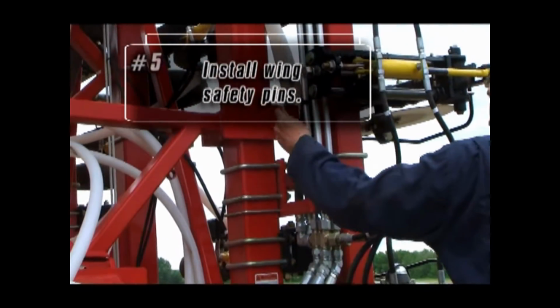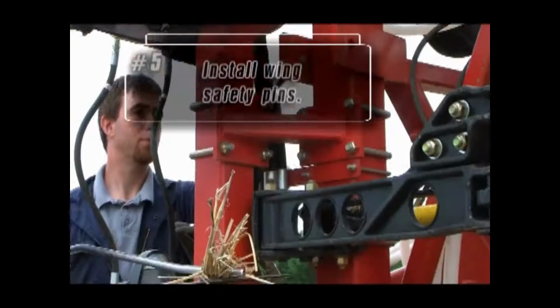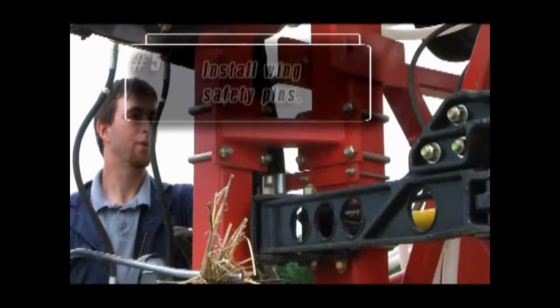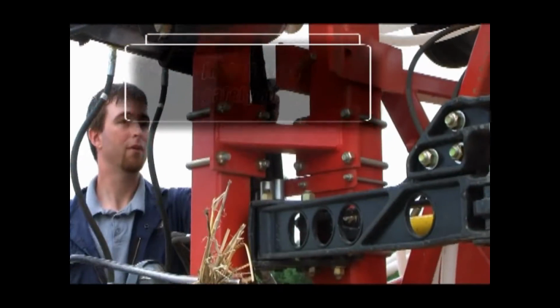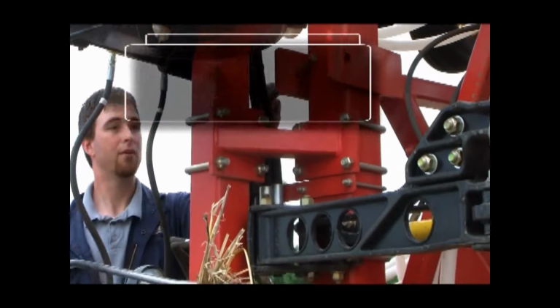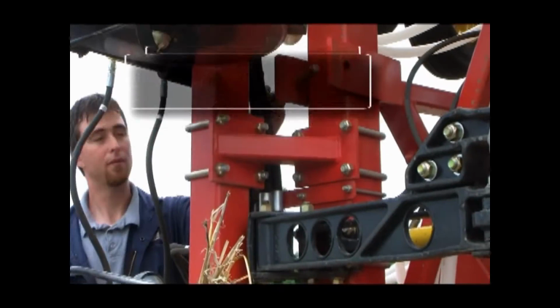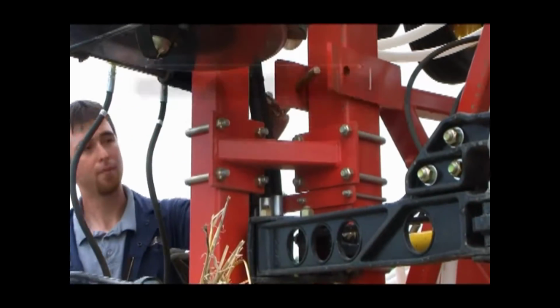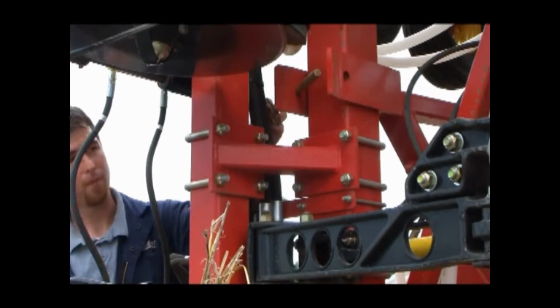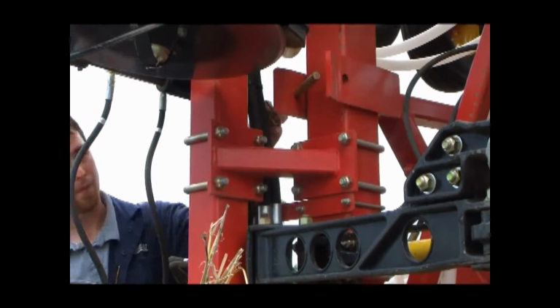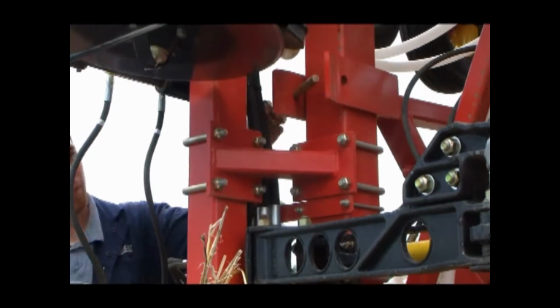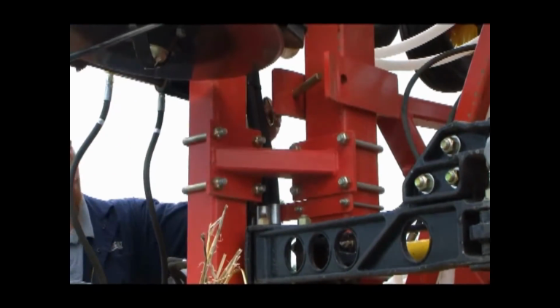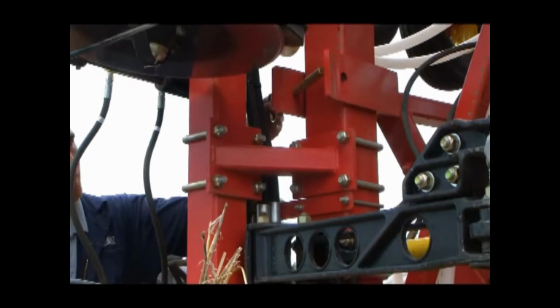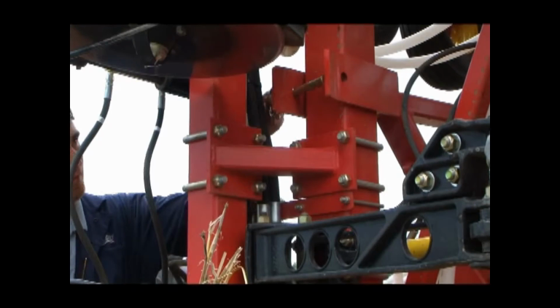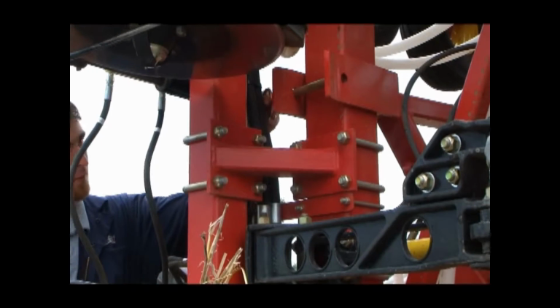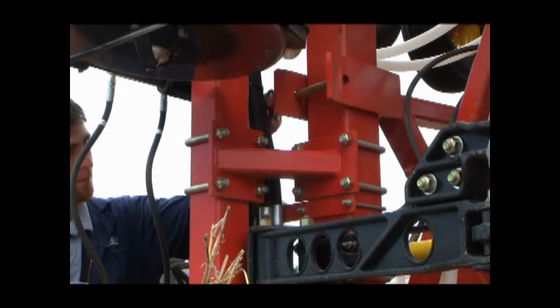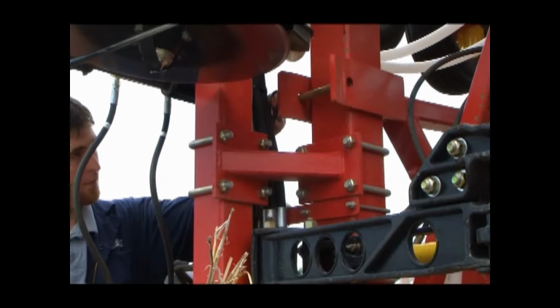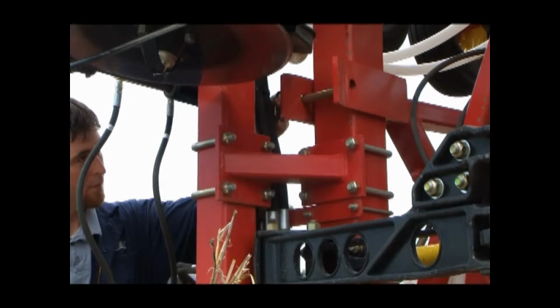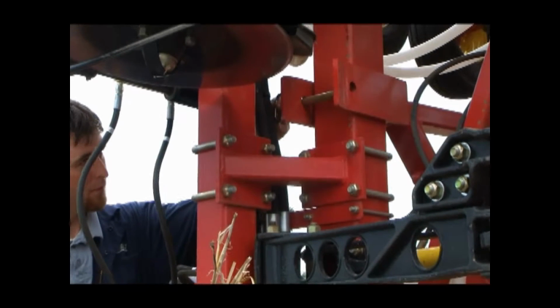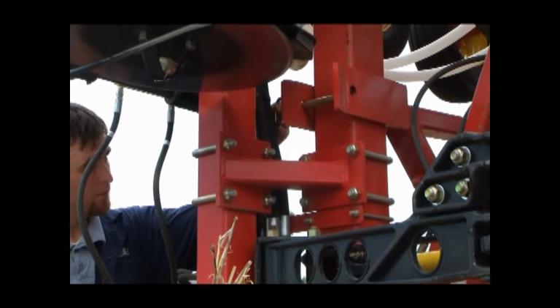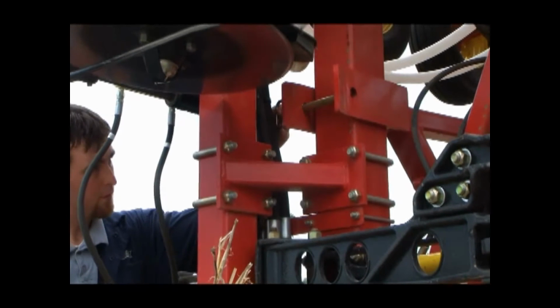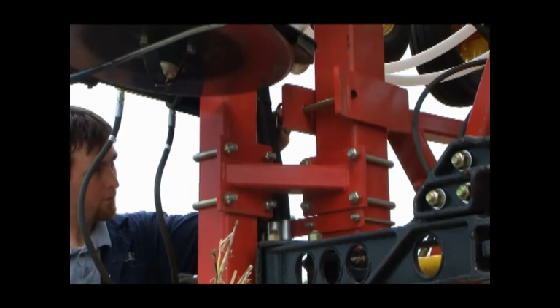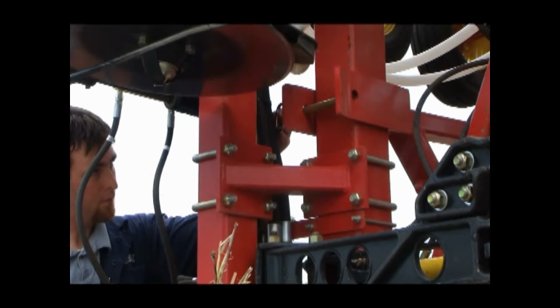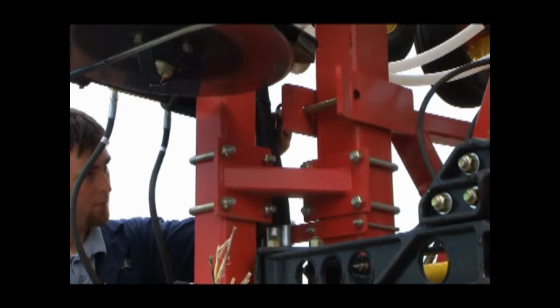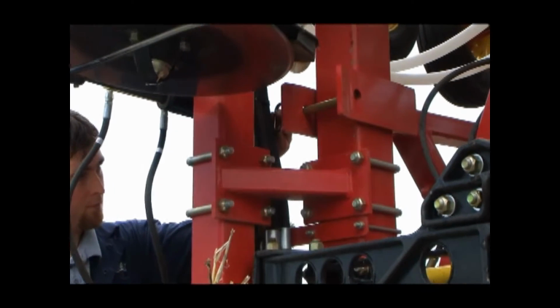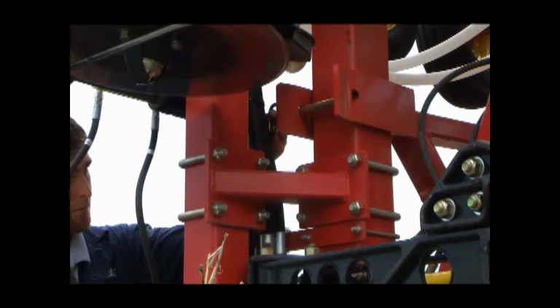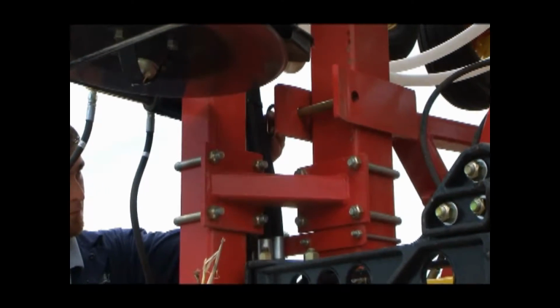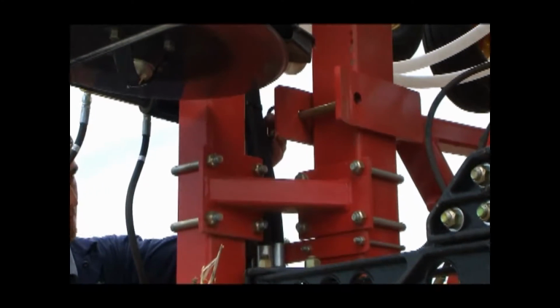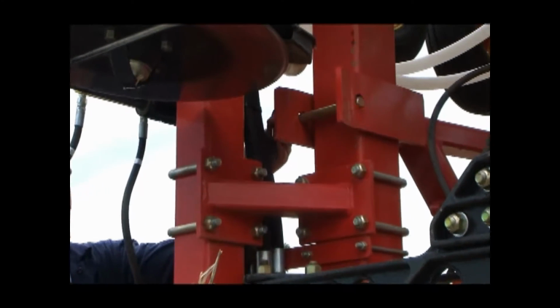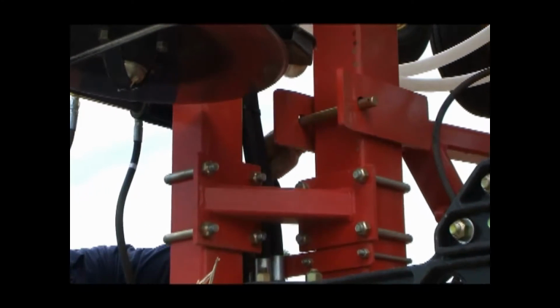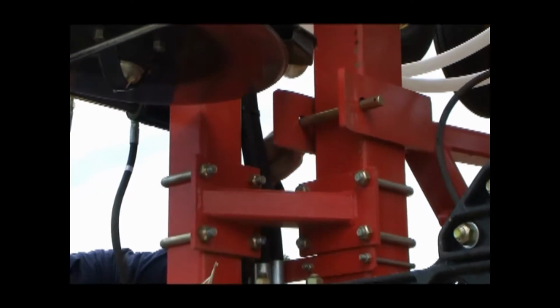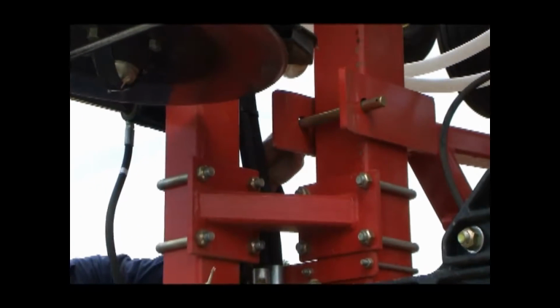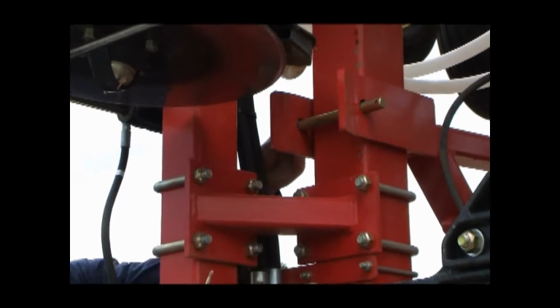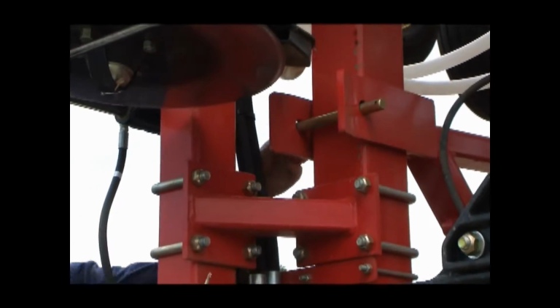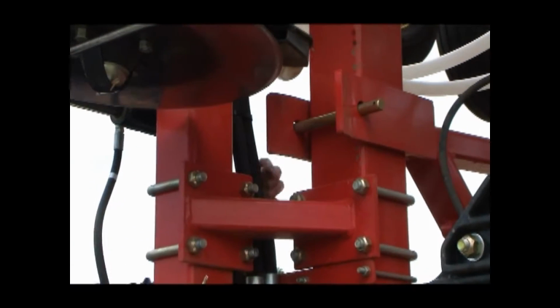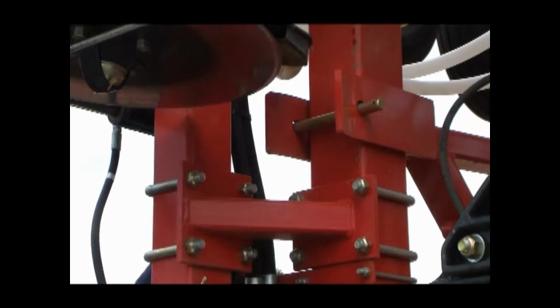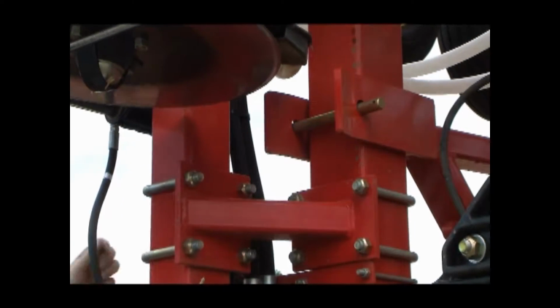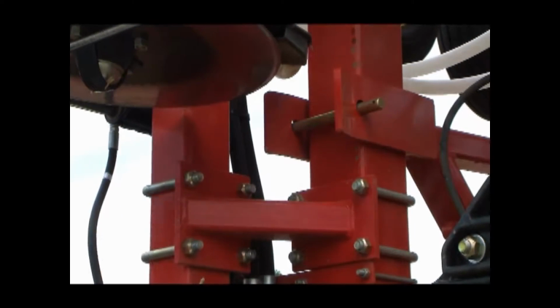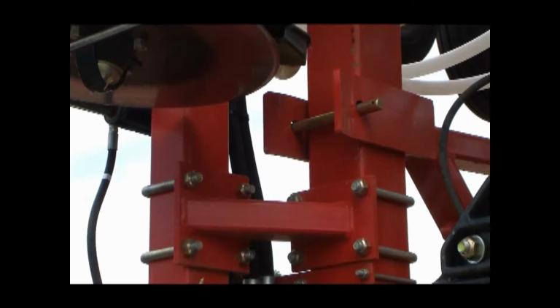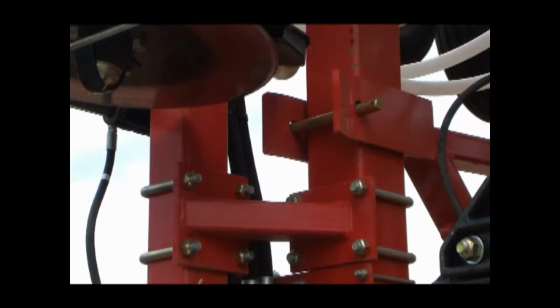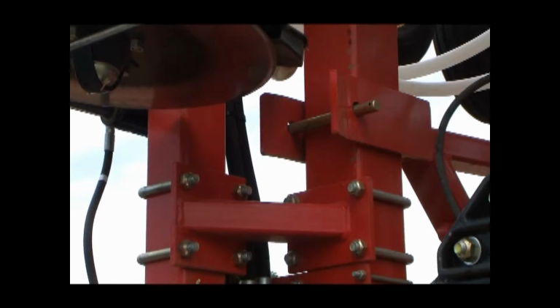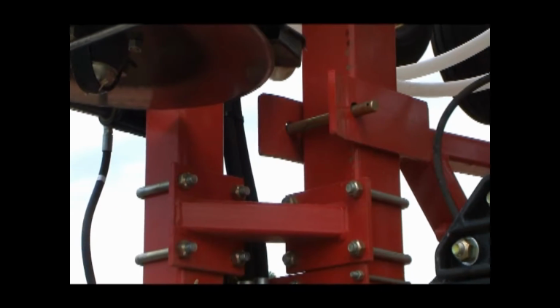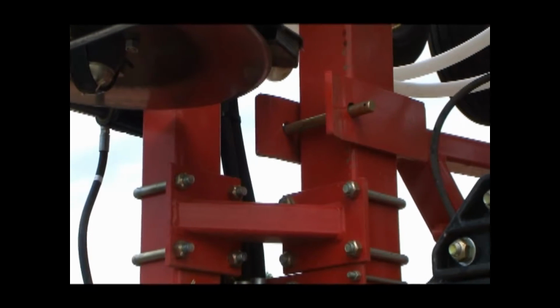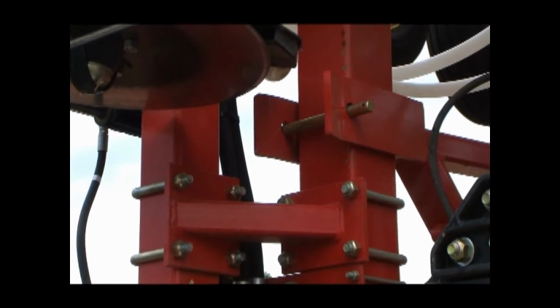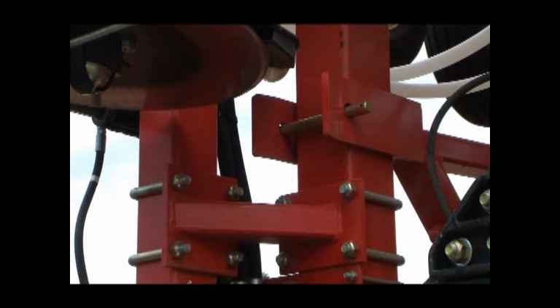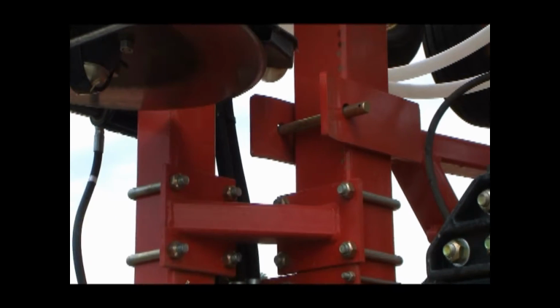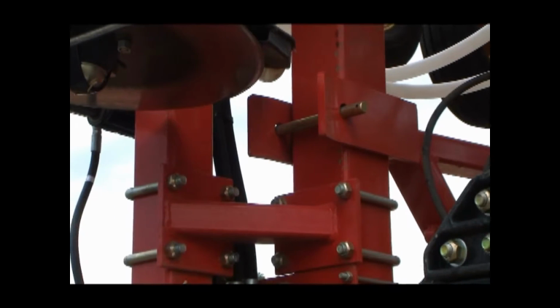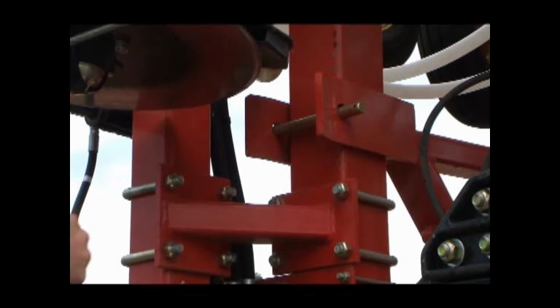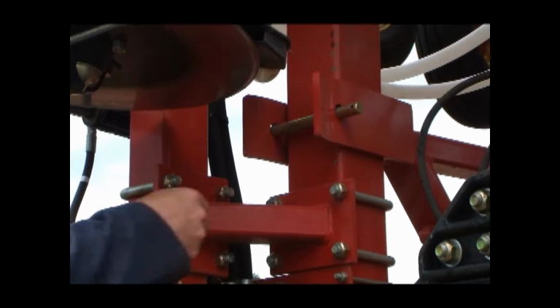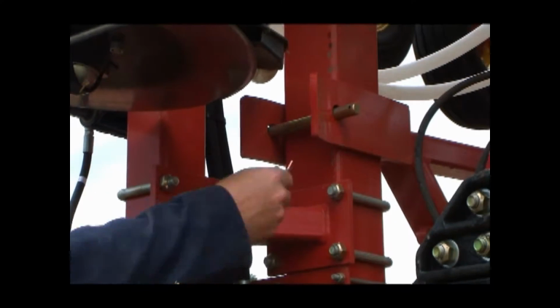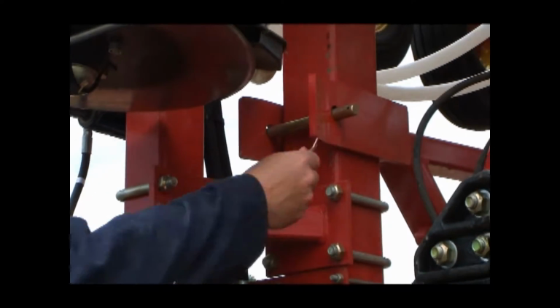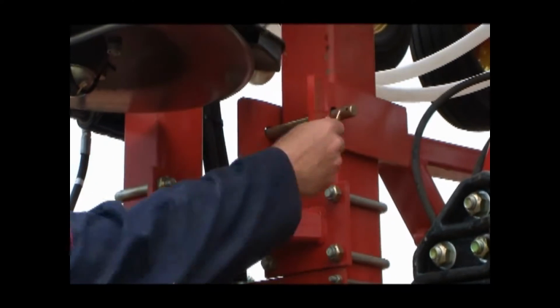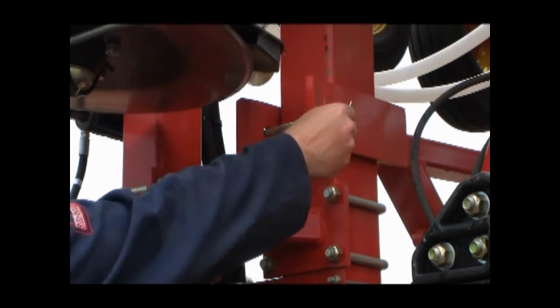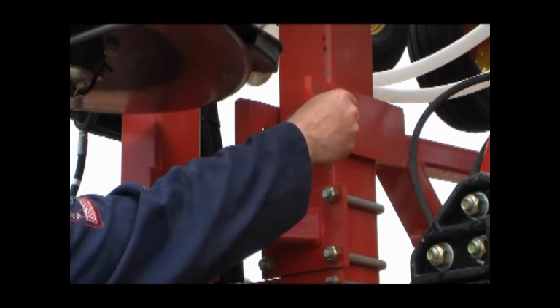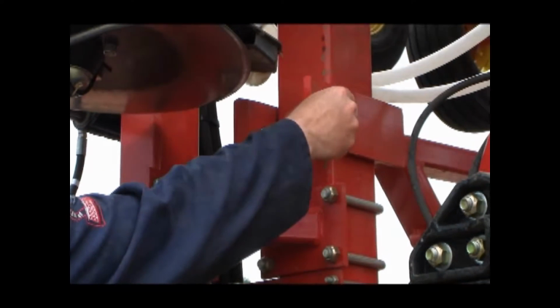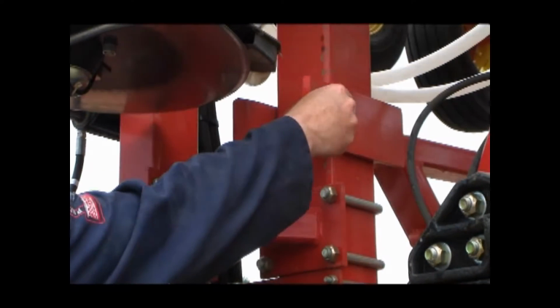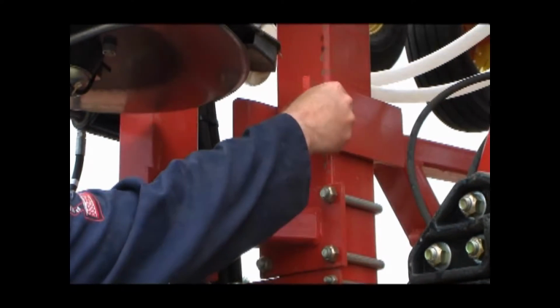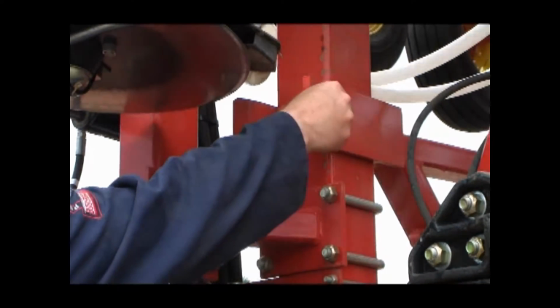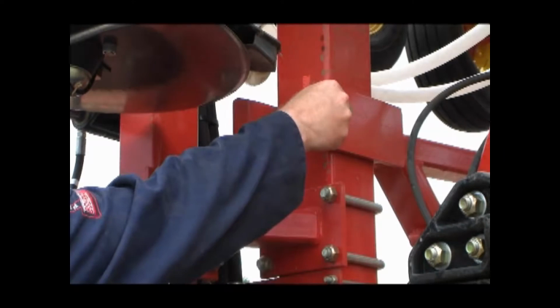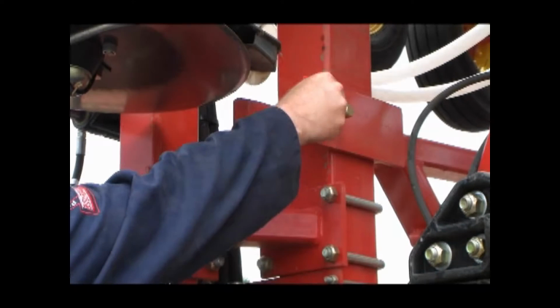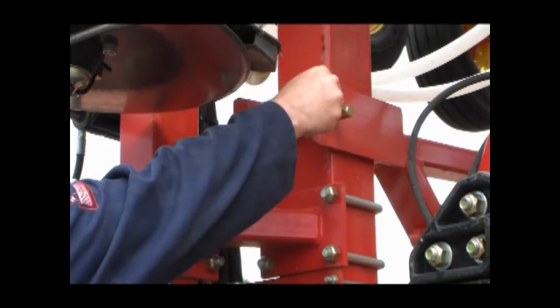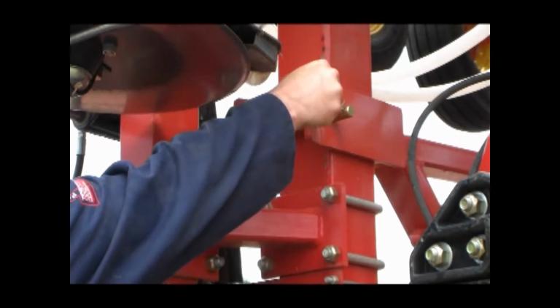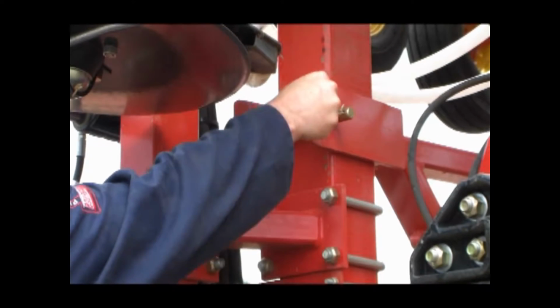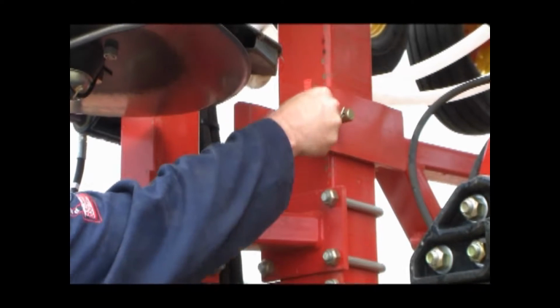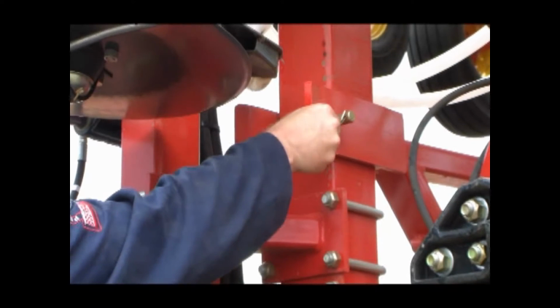The pins are located in the front of the machine. Repeat these steps on both sides and you're ready to go to the next field.